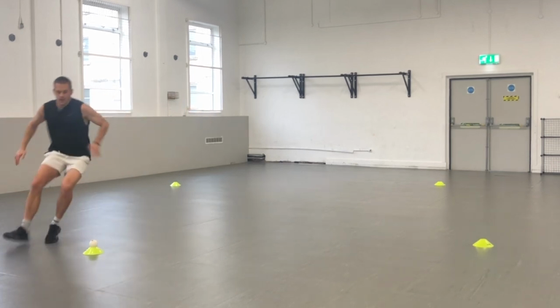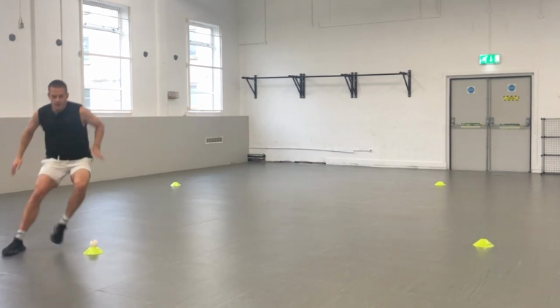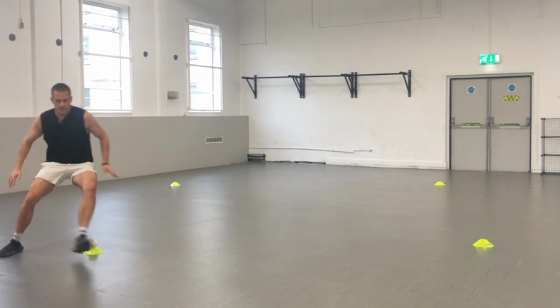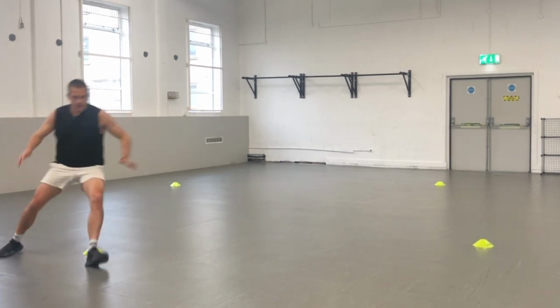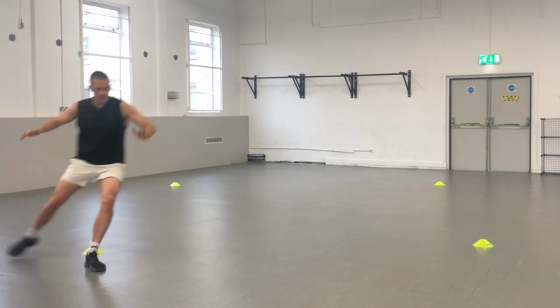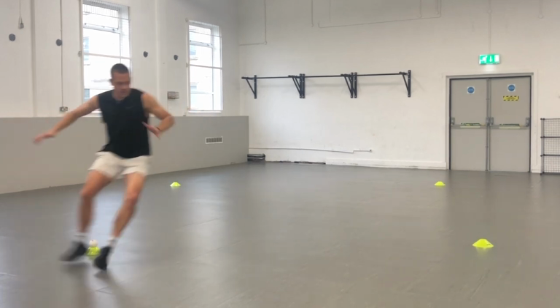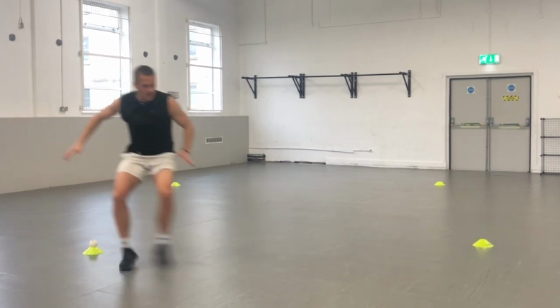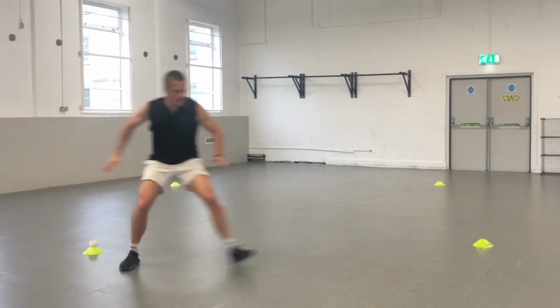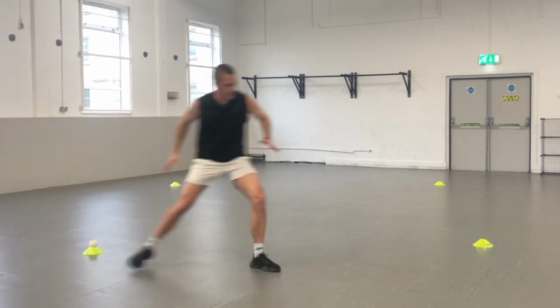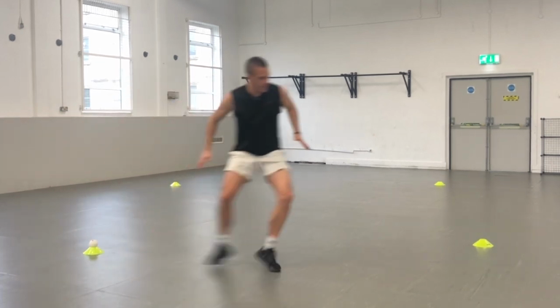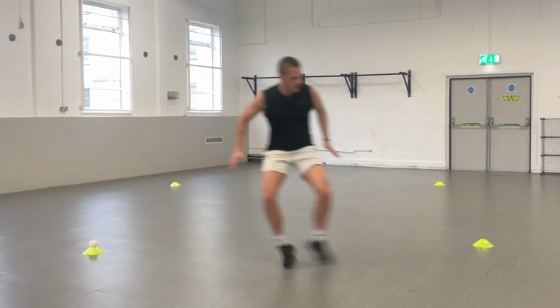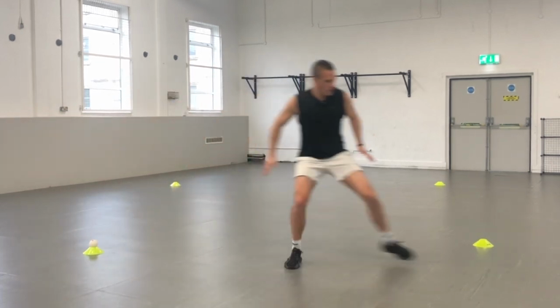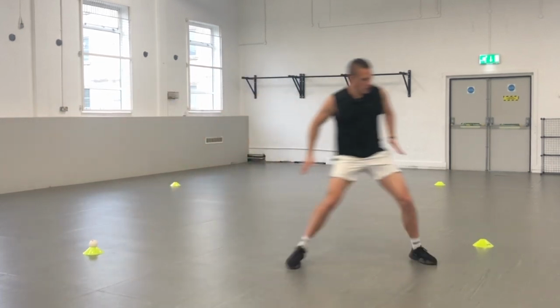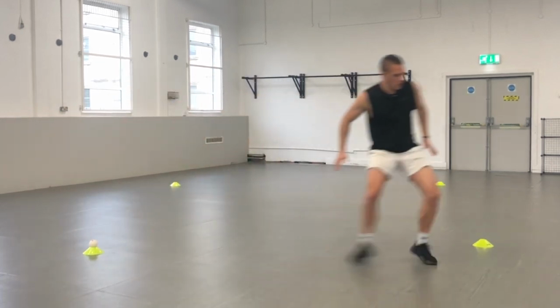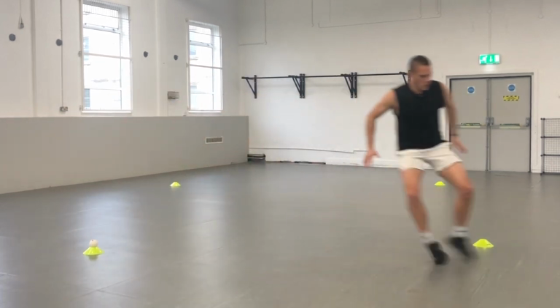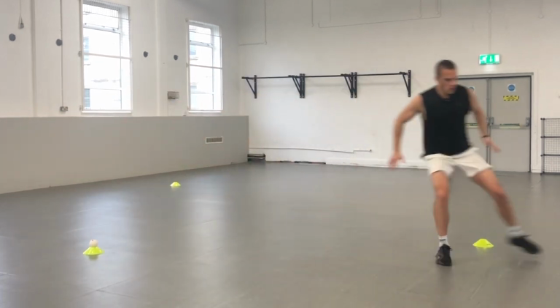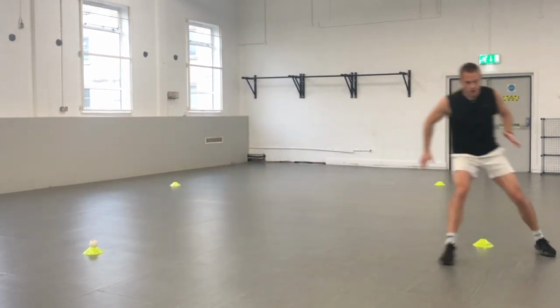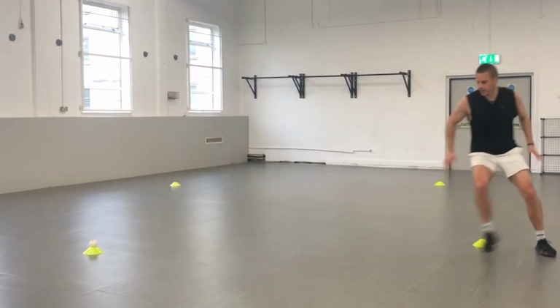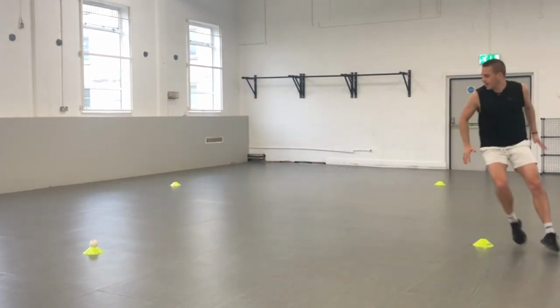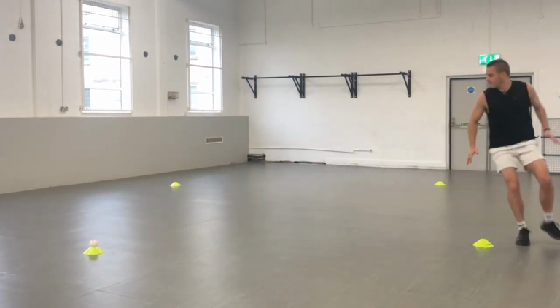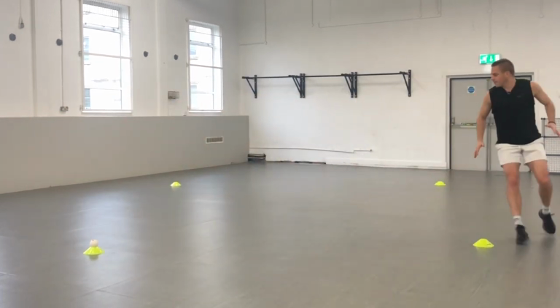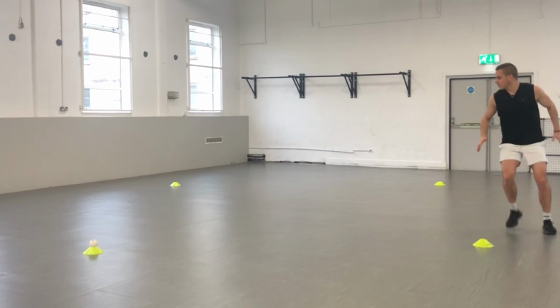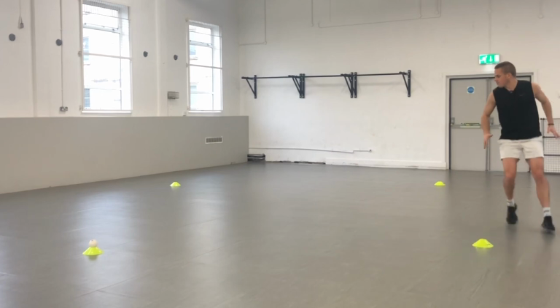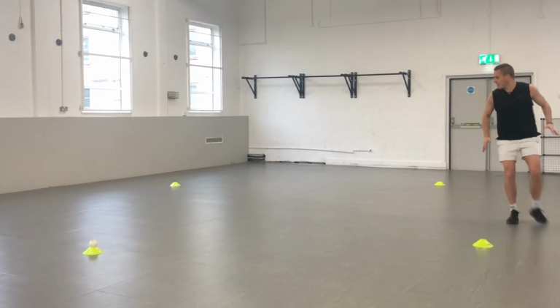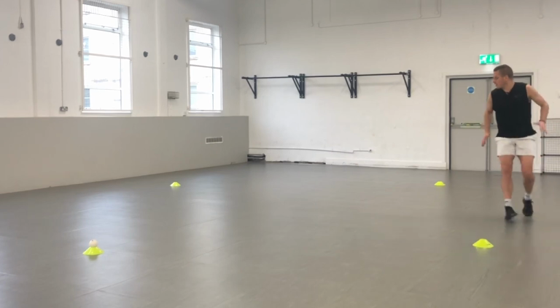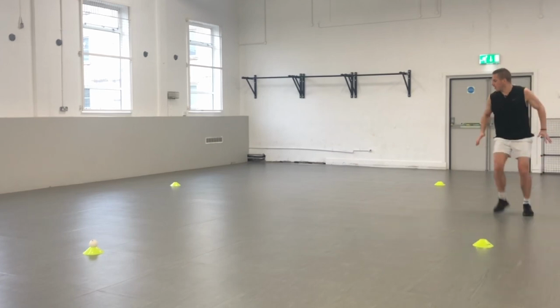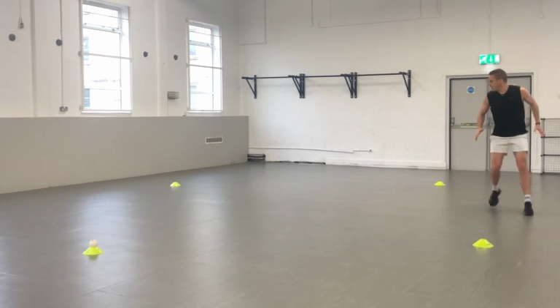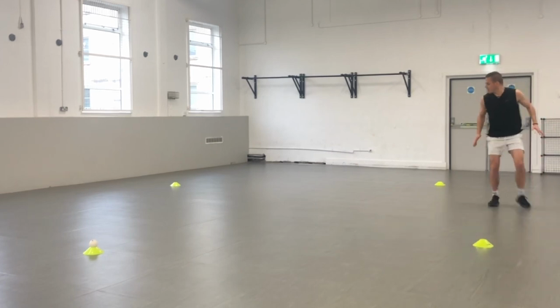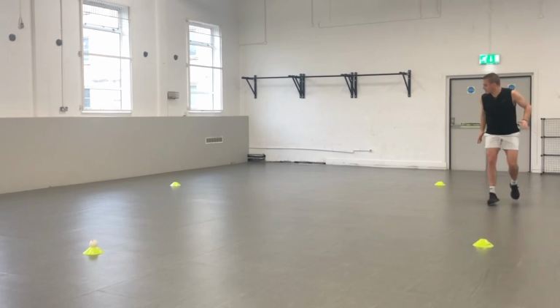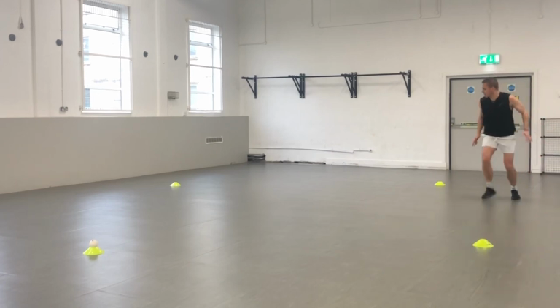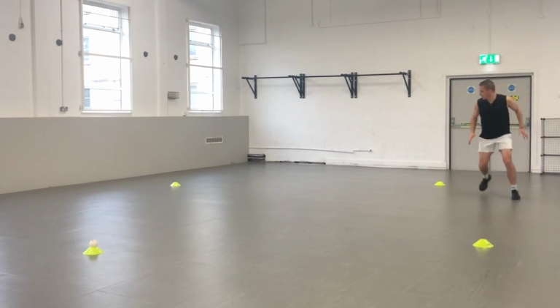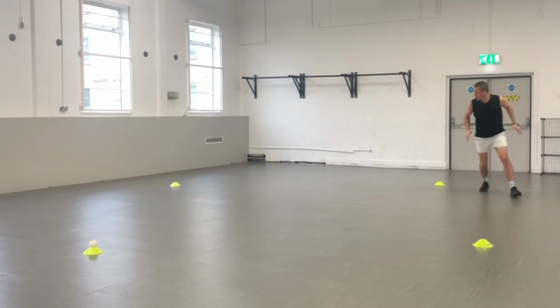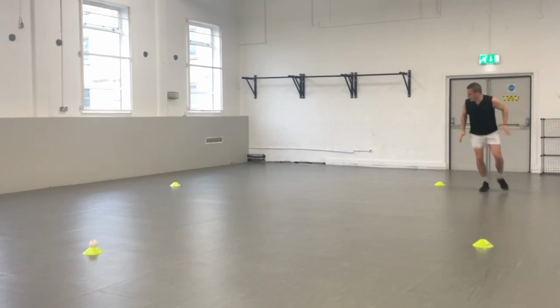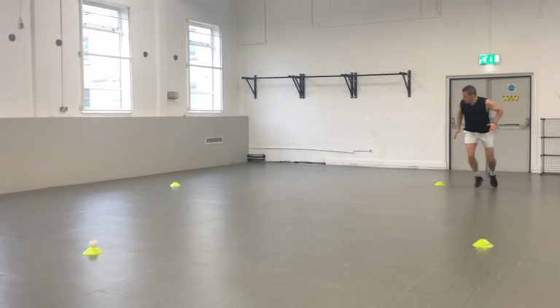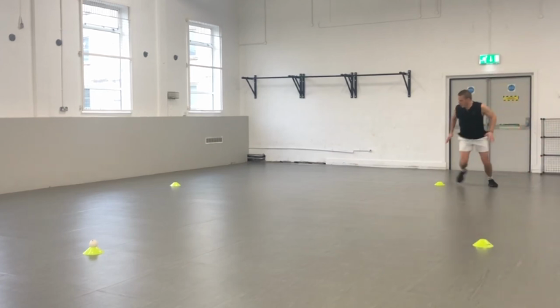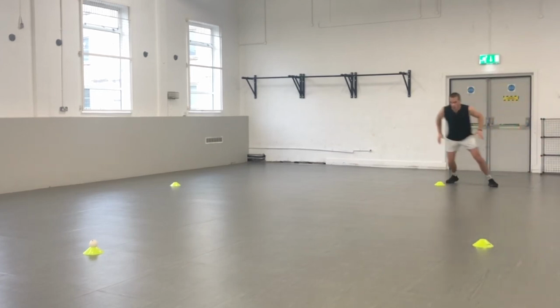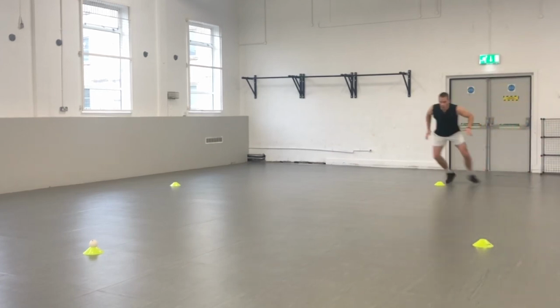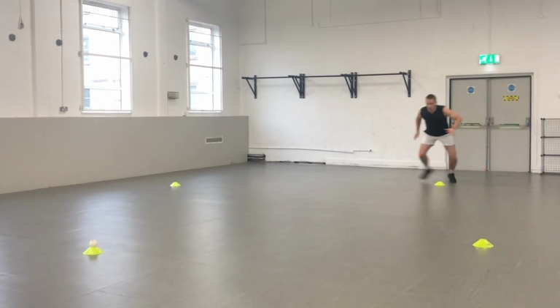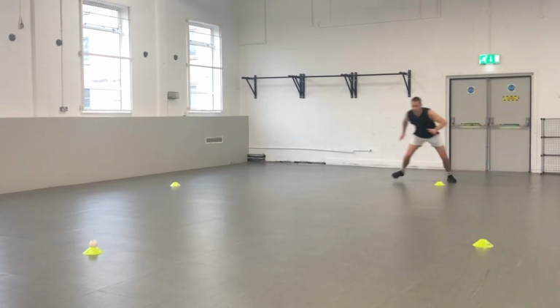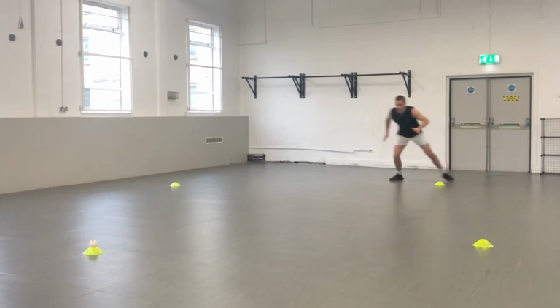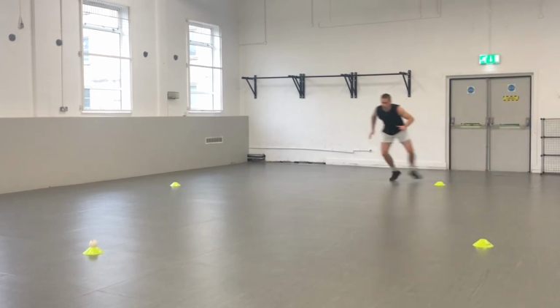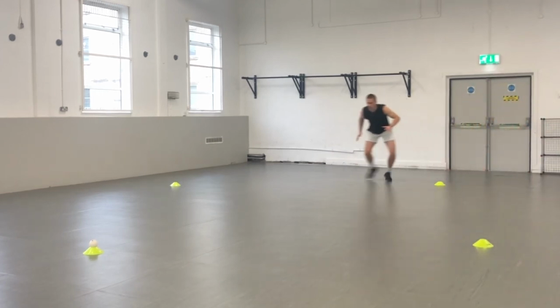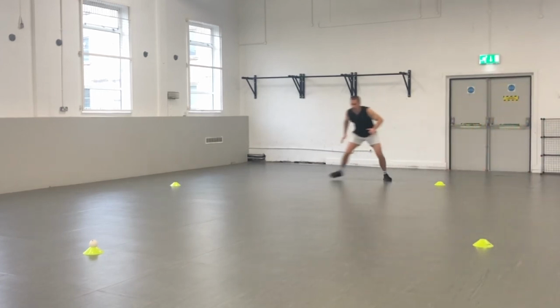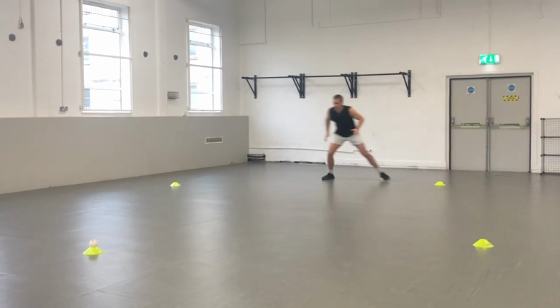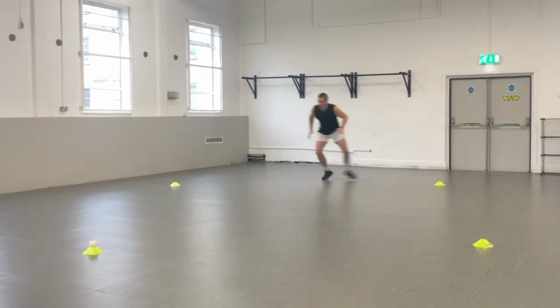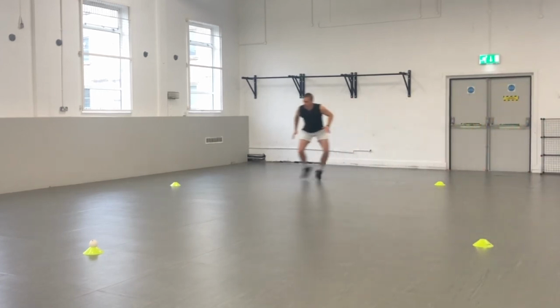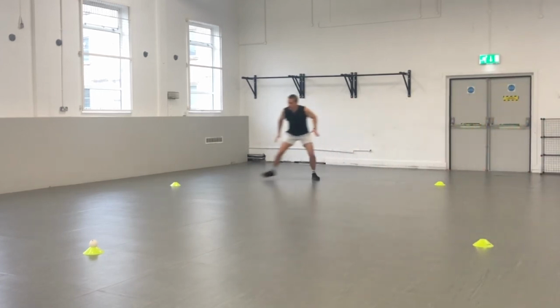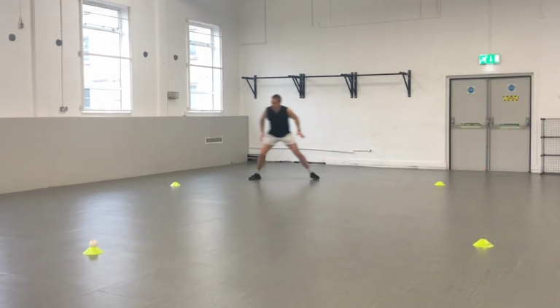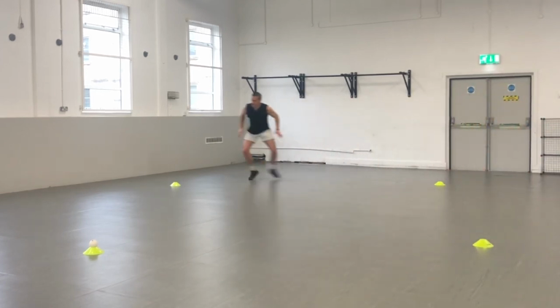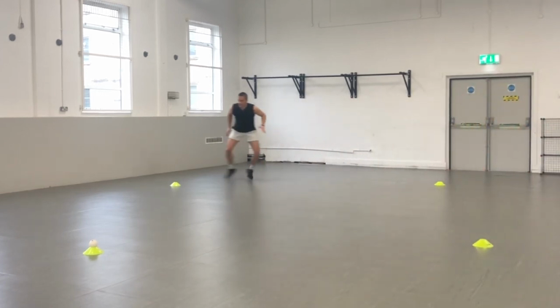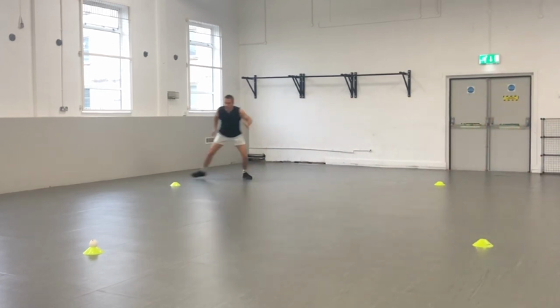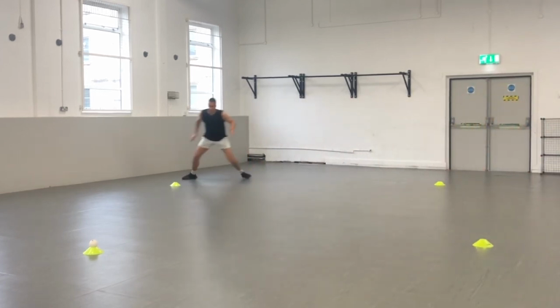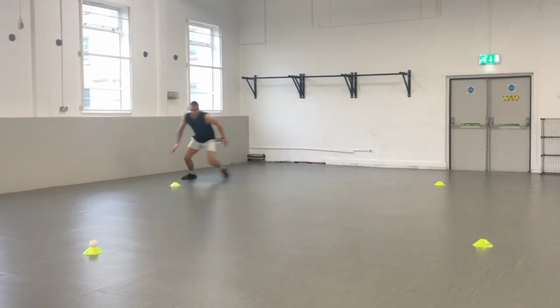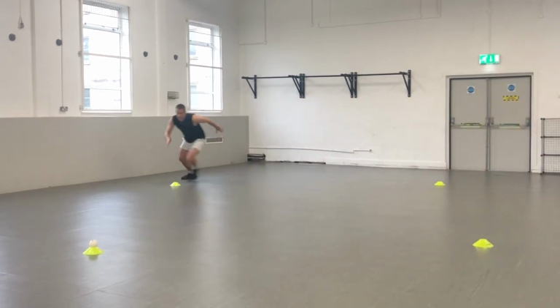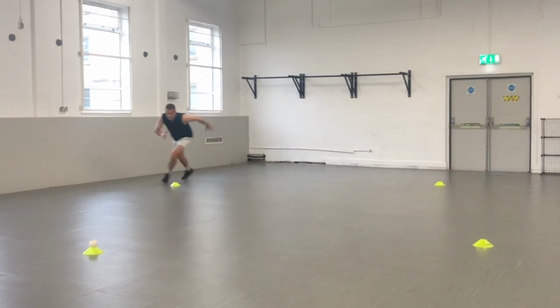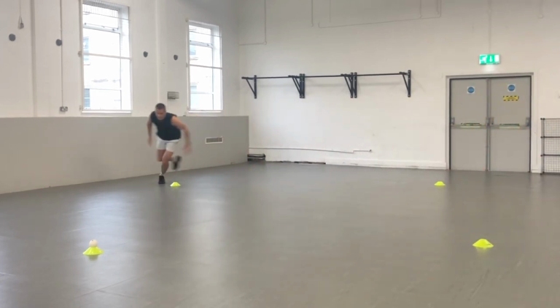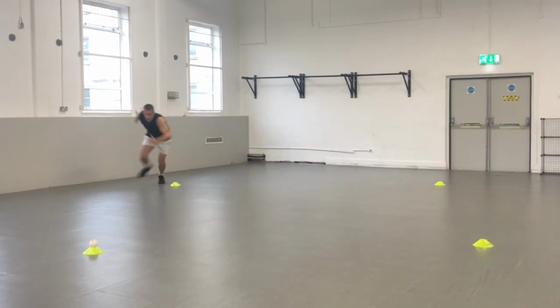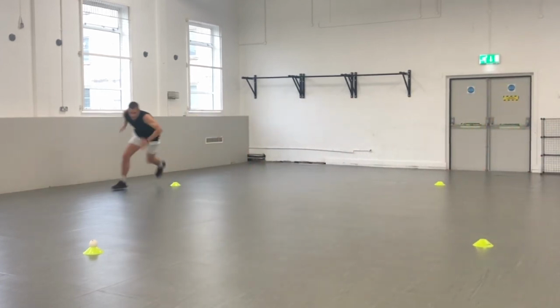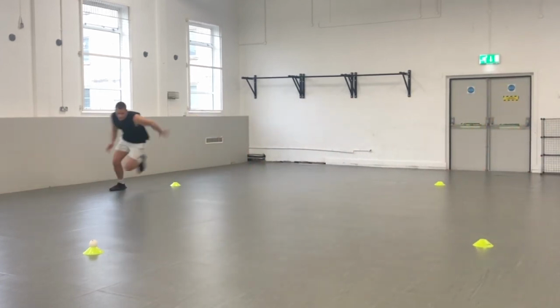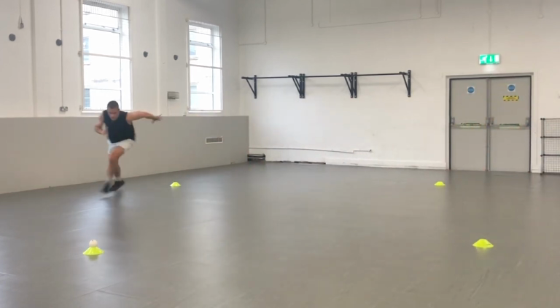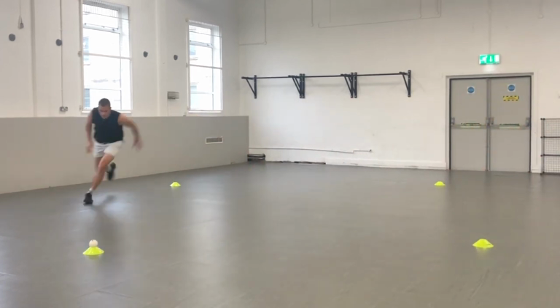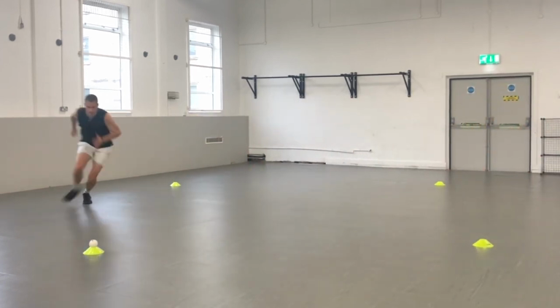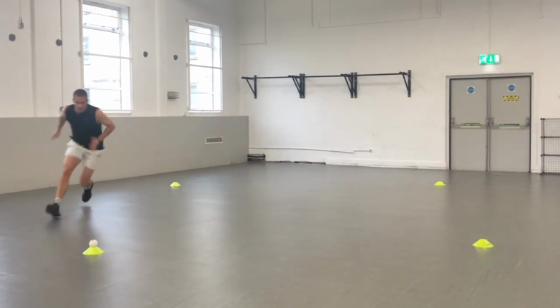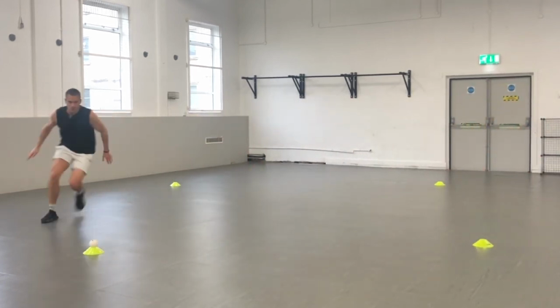Side to side — look out for those markers. Keep low, keep fast across the floor.